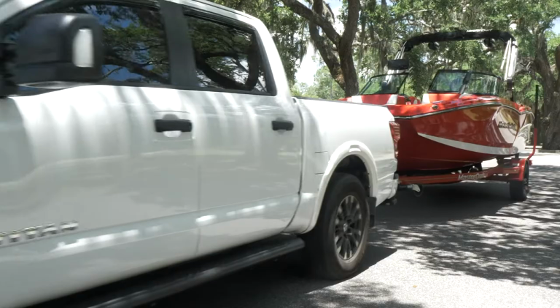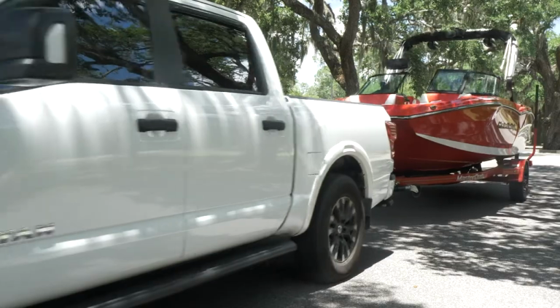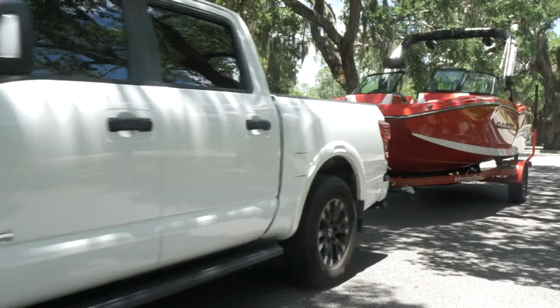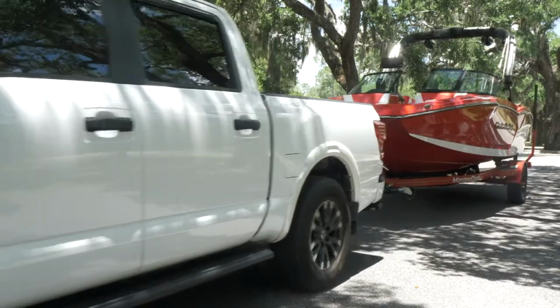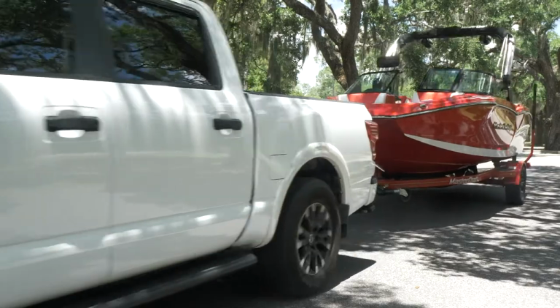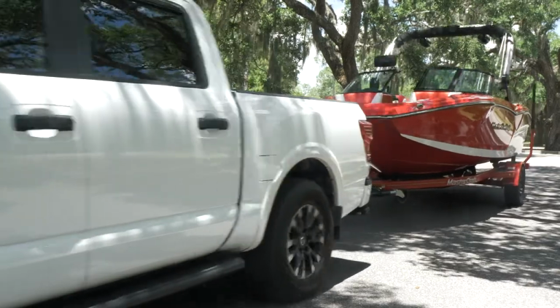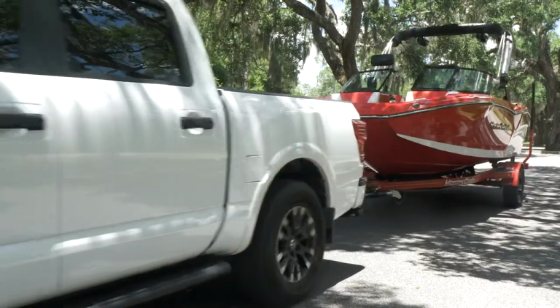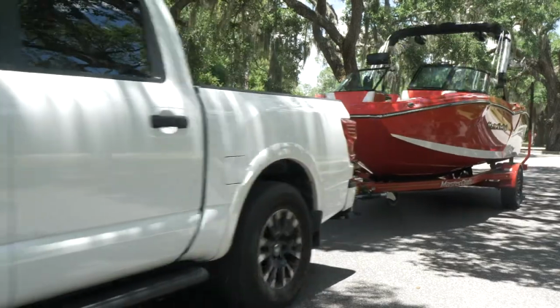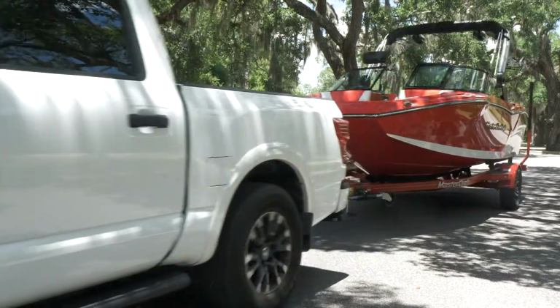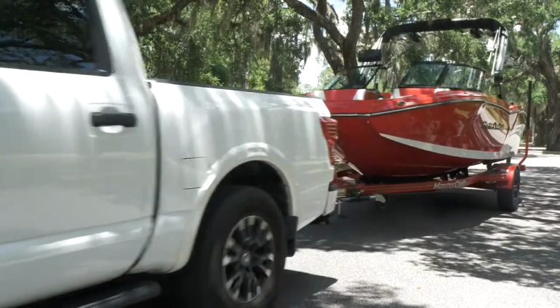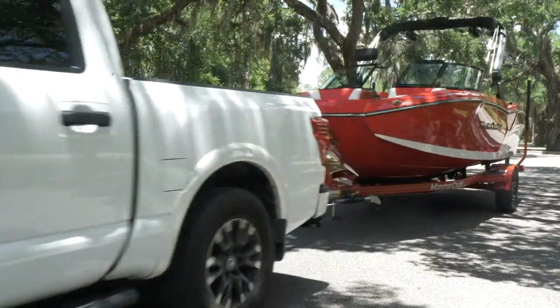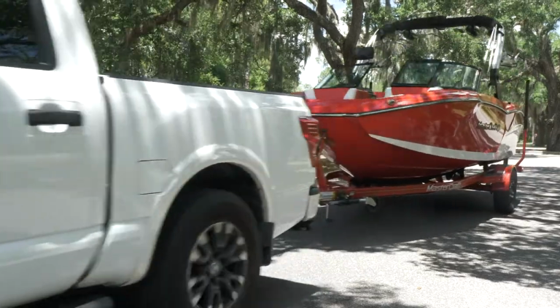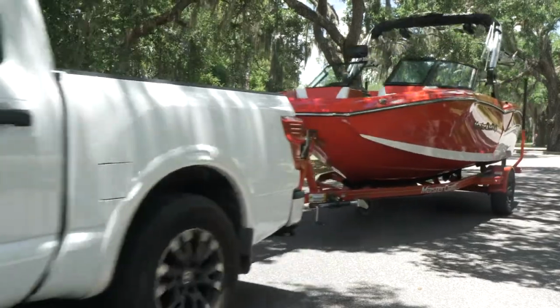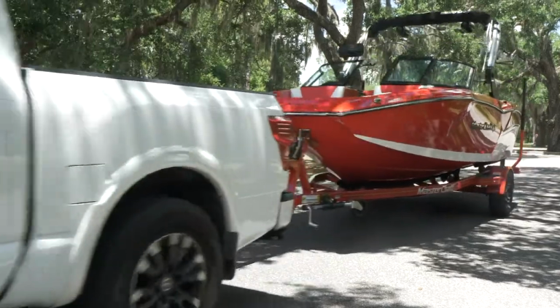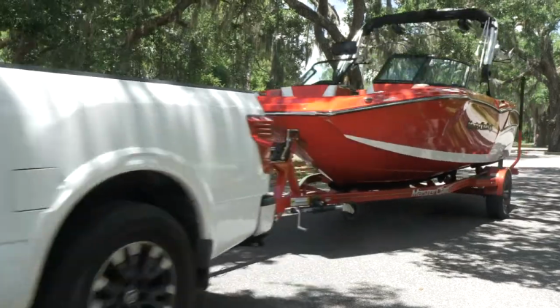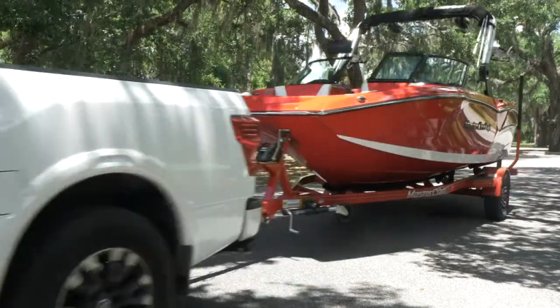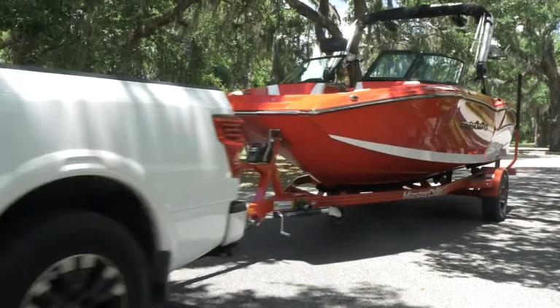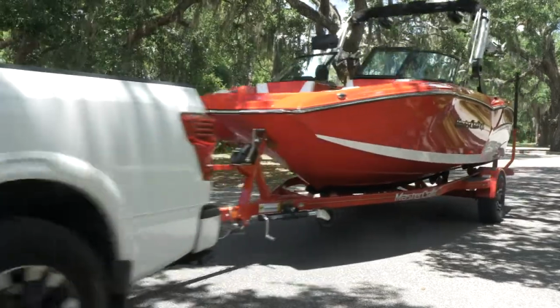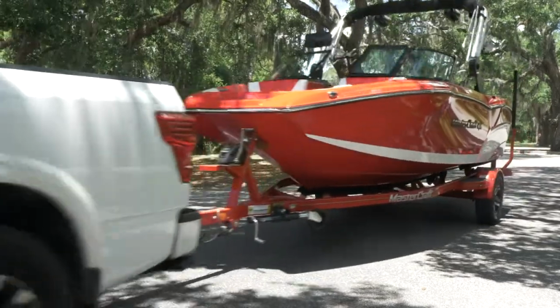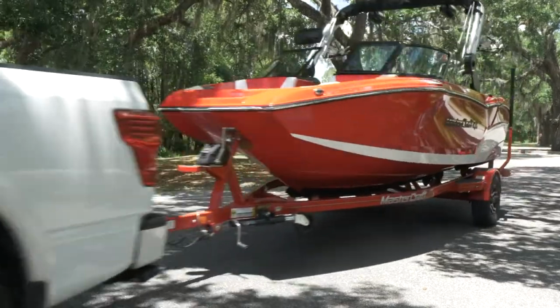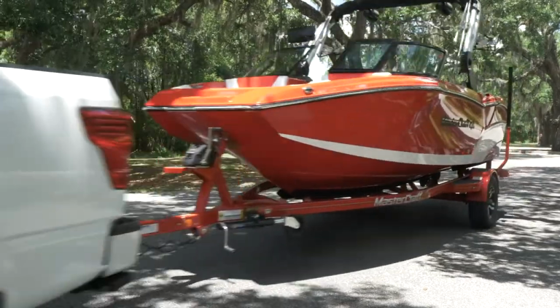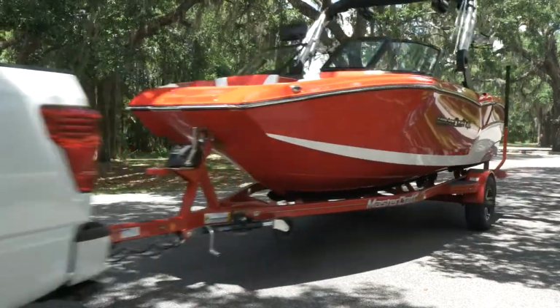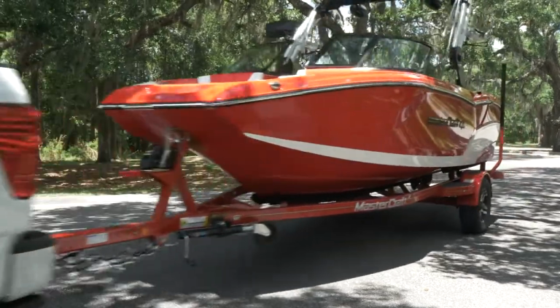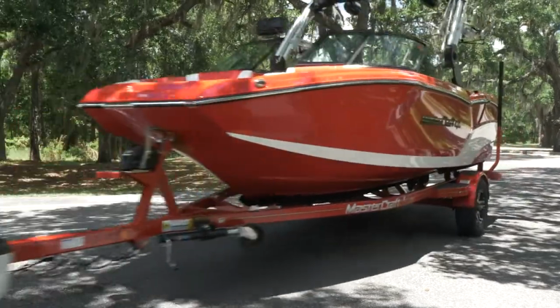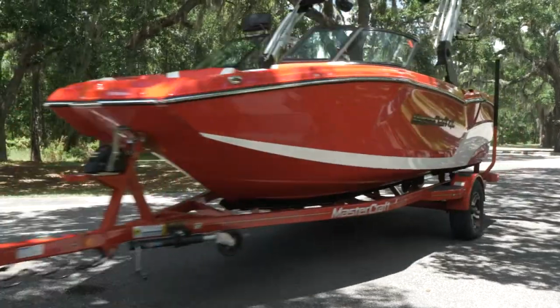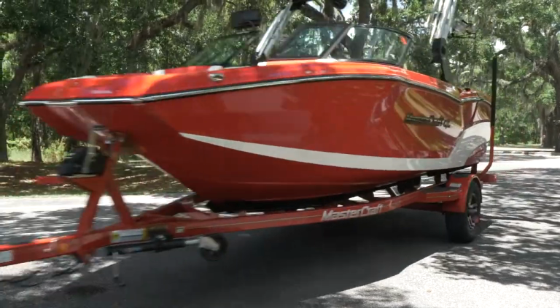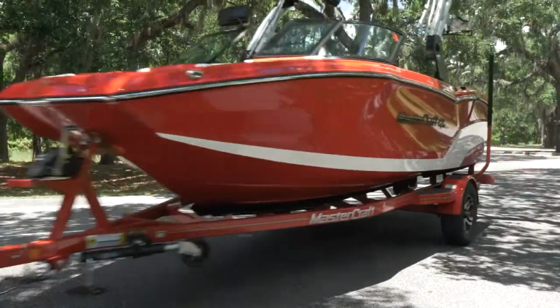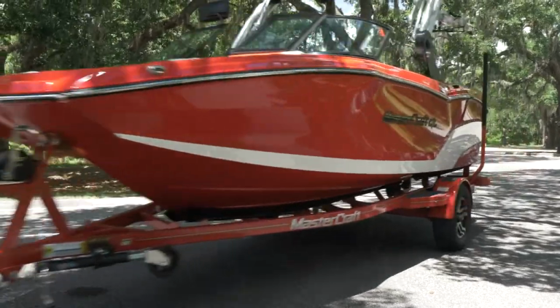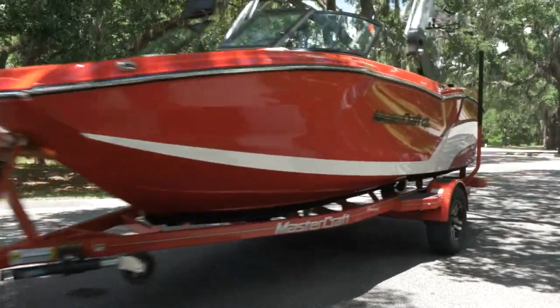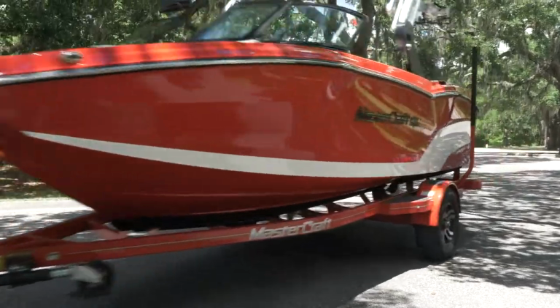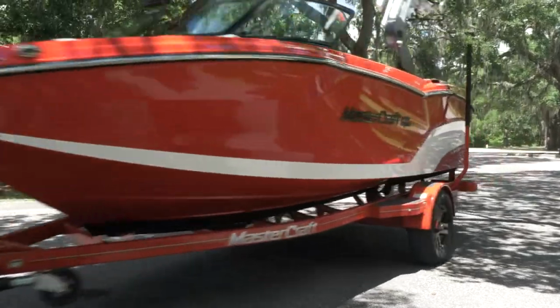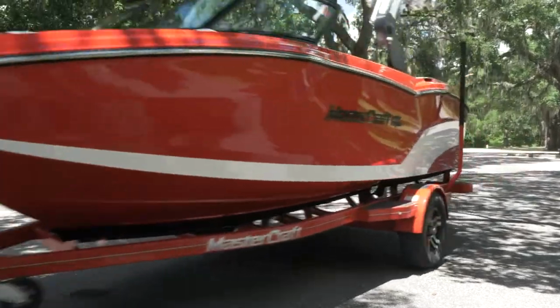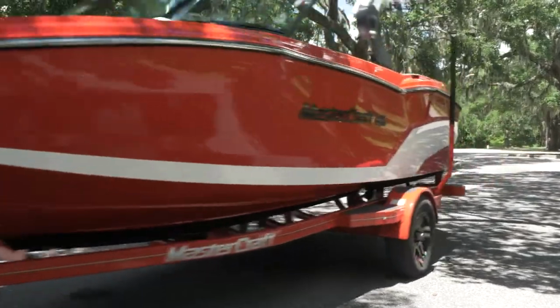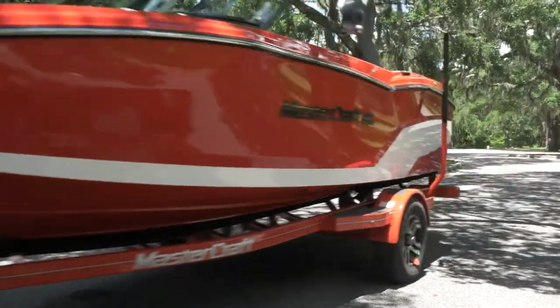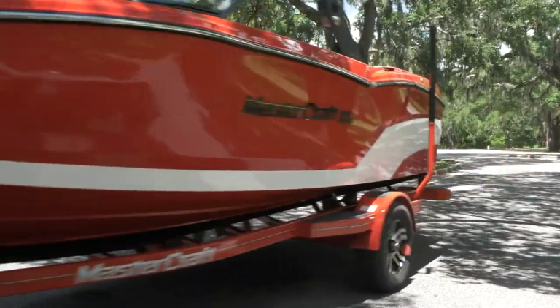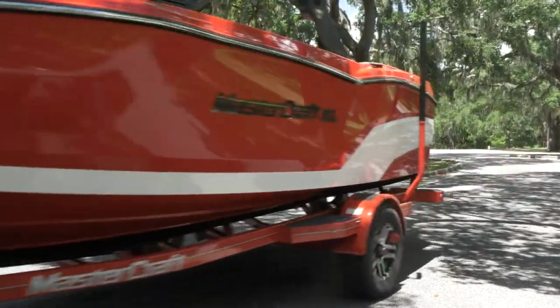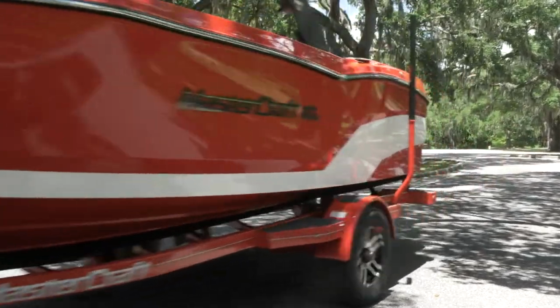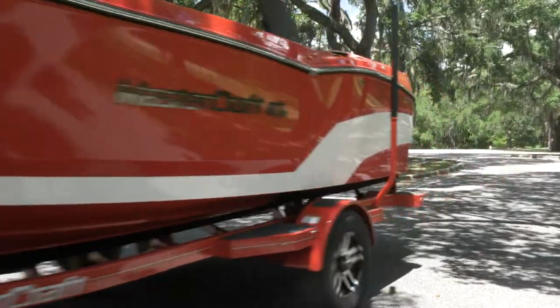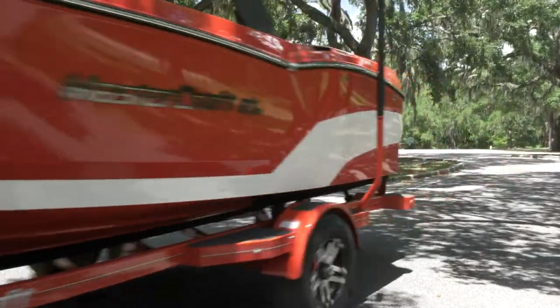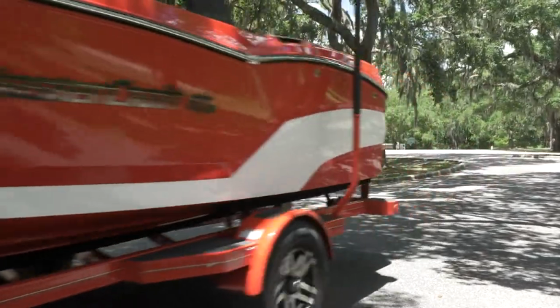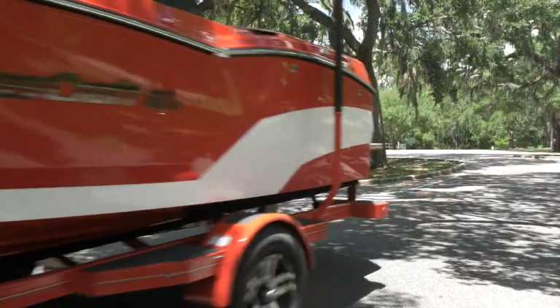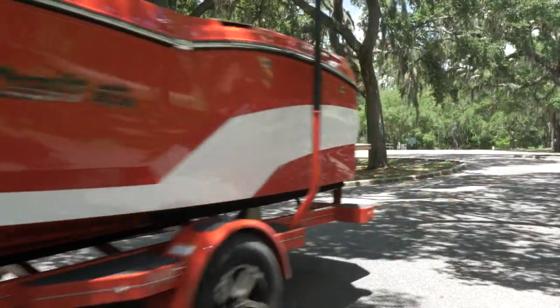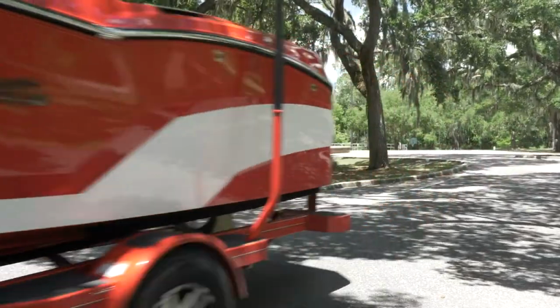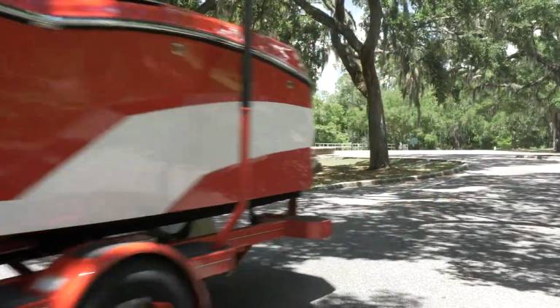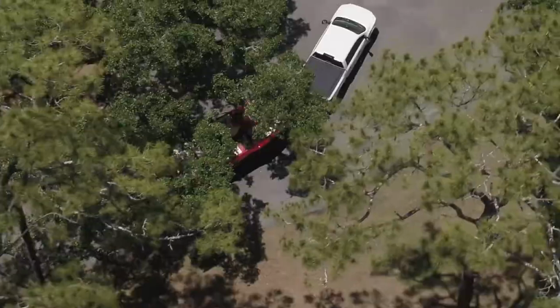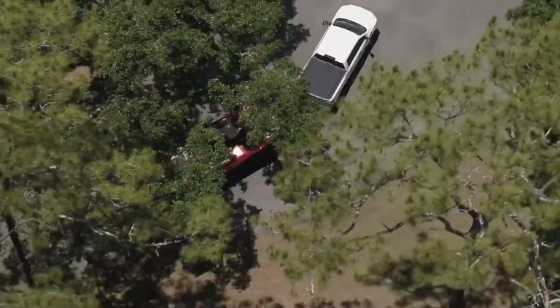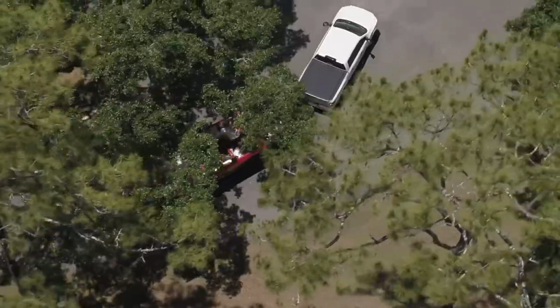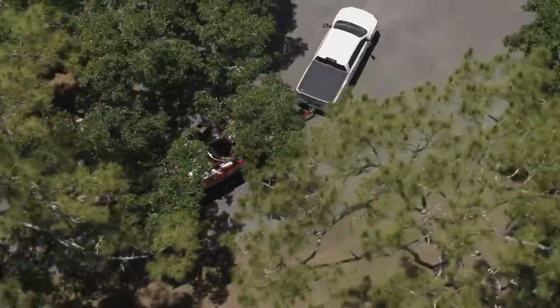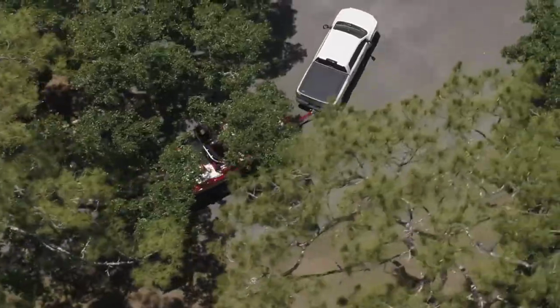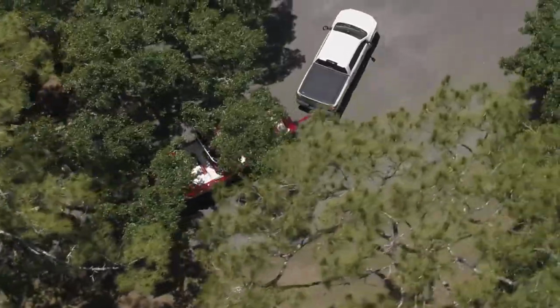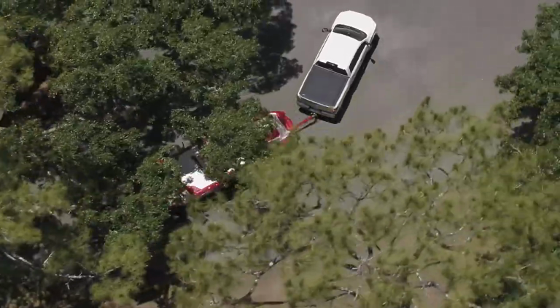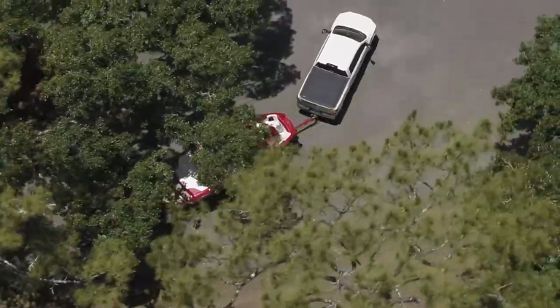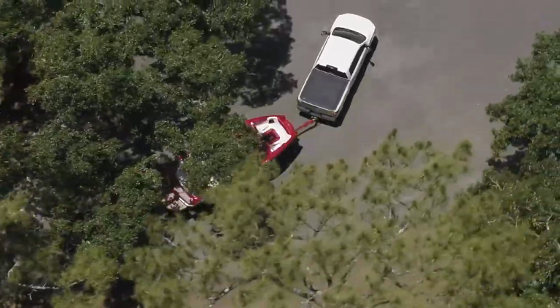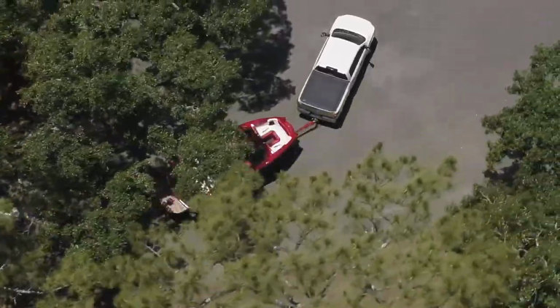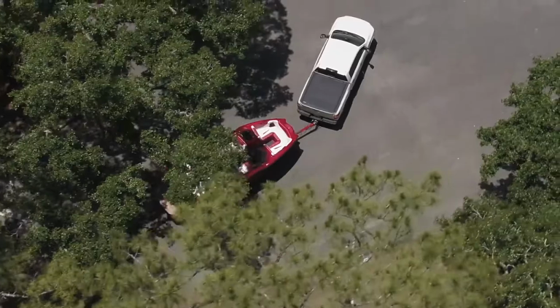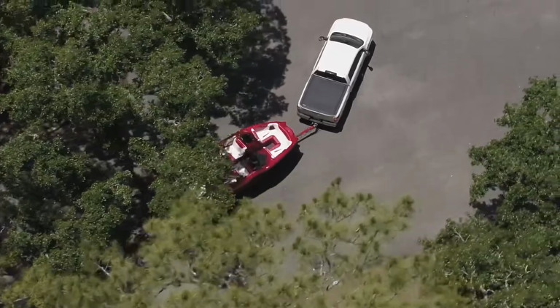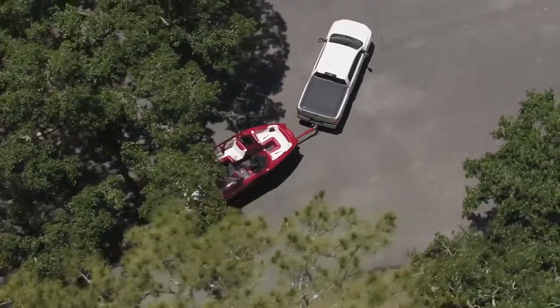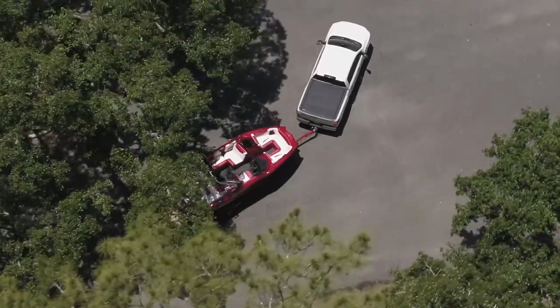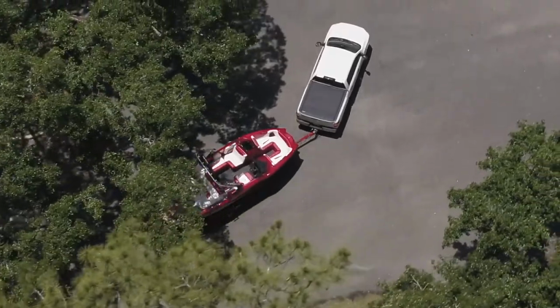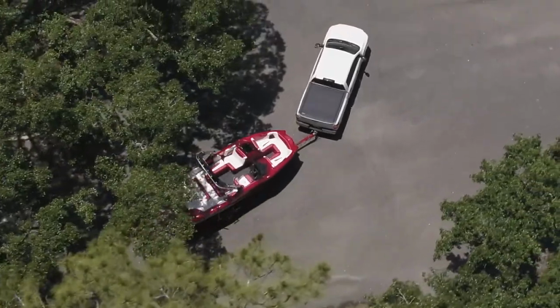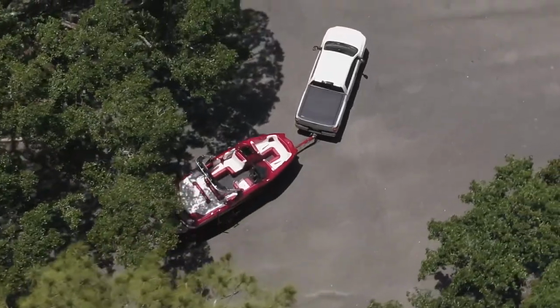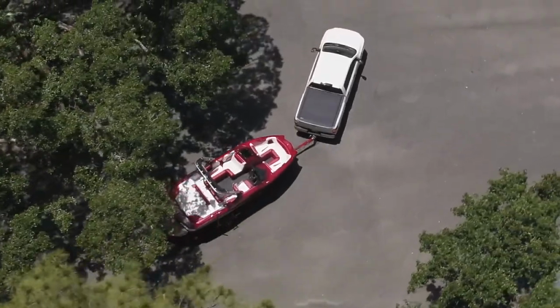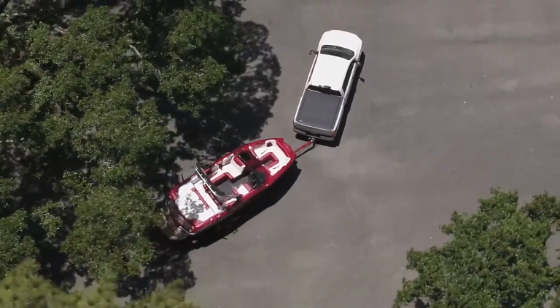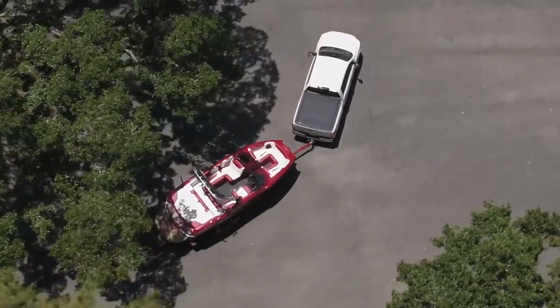Once you know you have the right equipment, double check that your trailer is sitting level, especially when towing long distances.